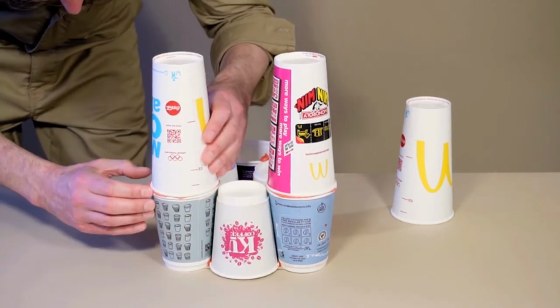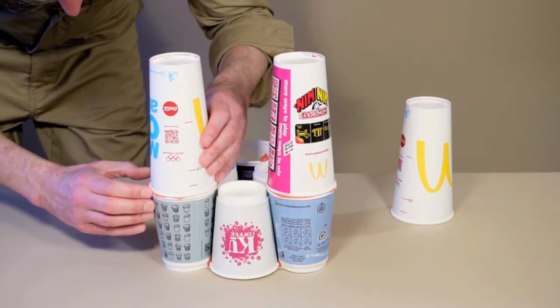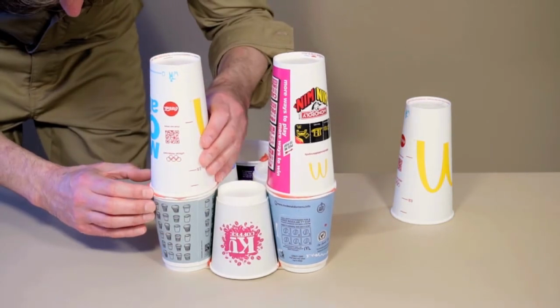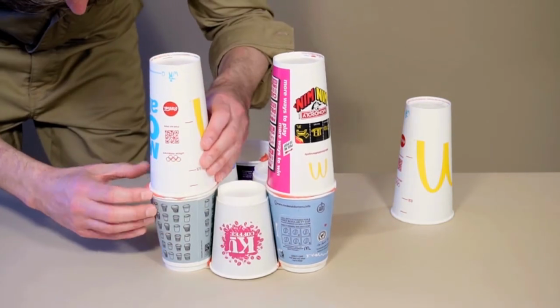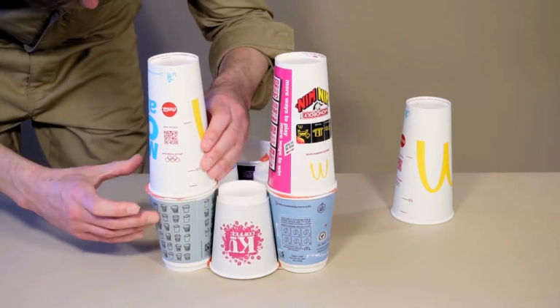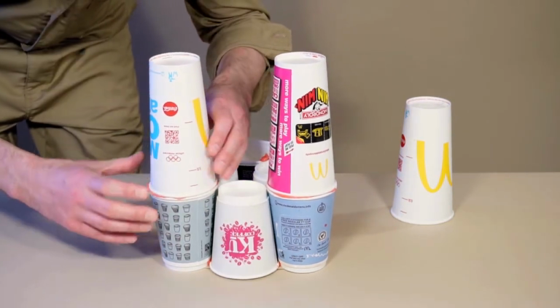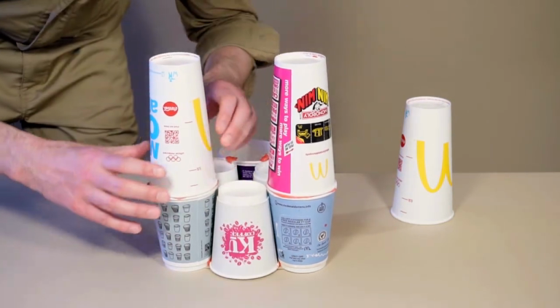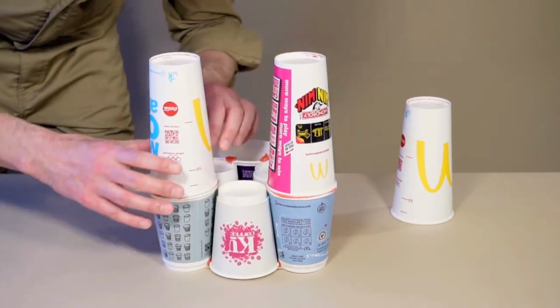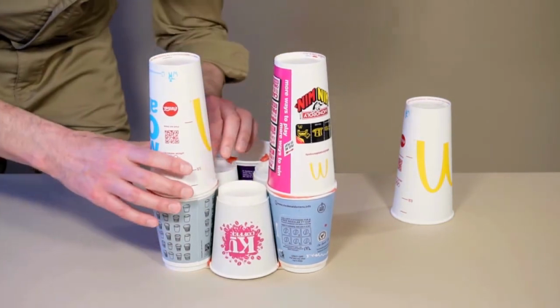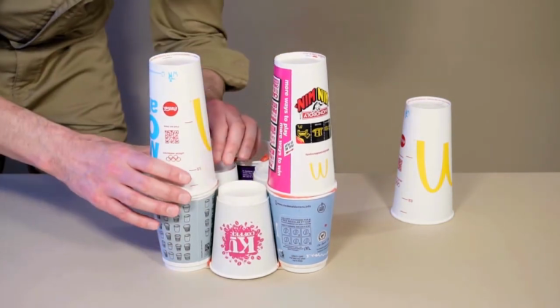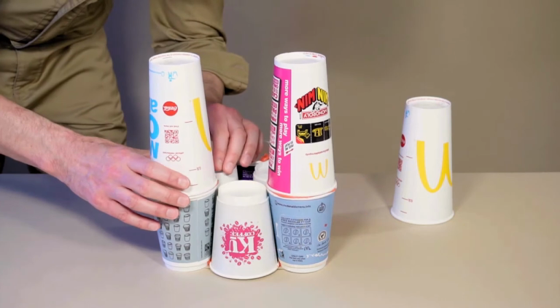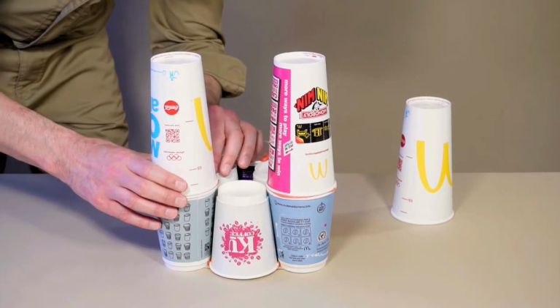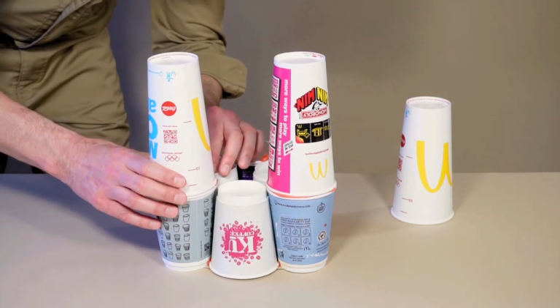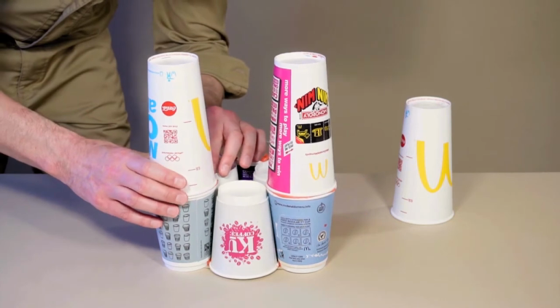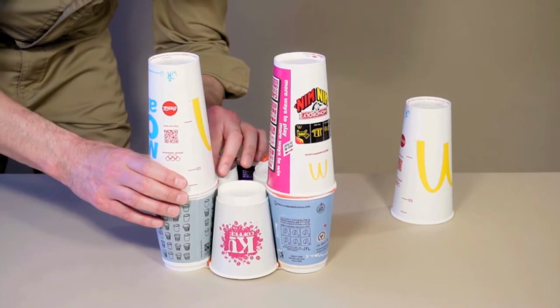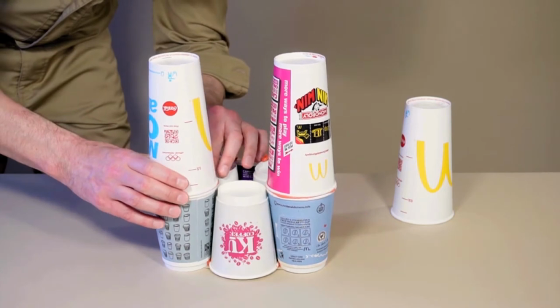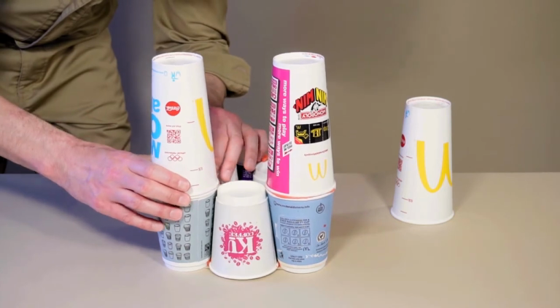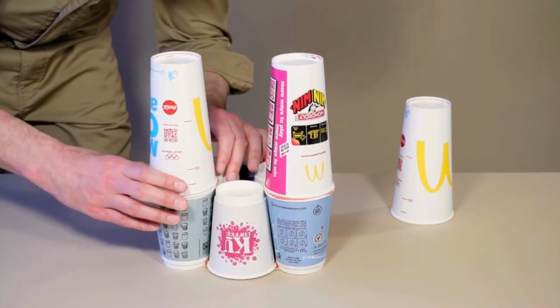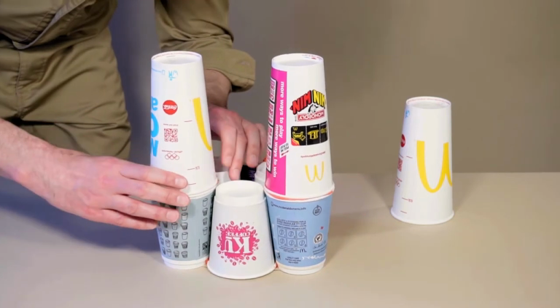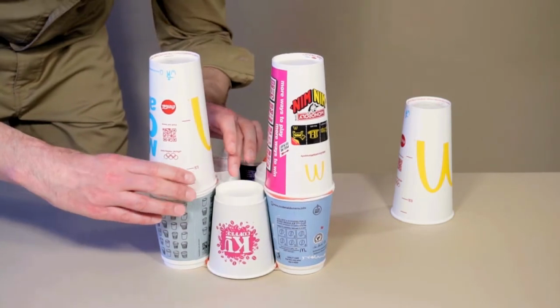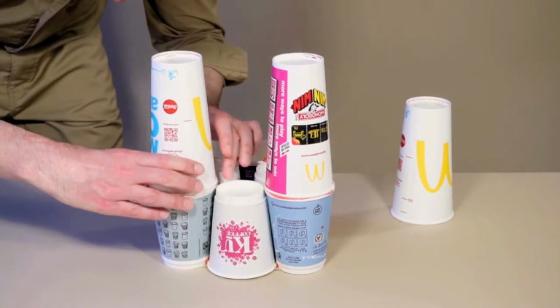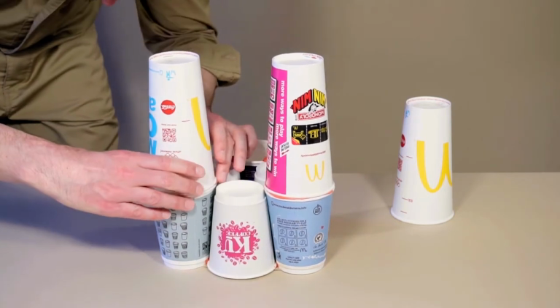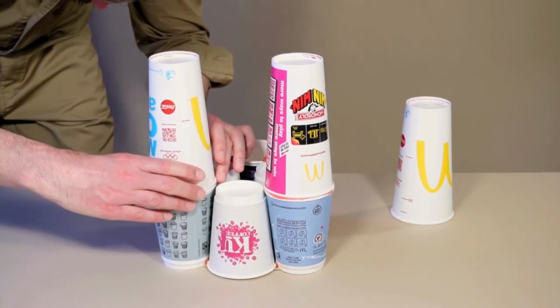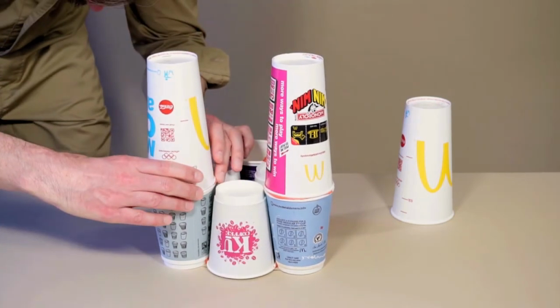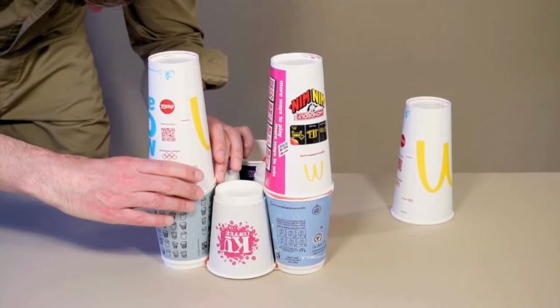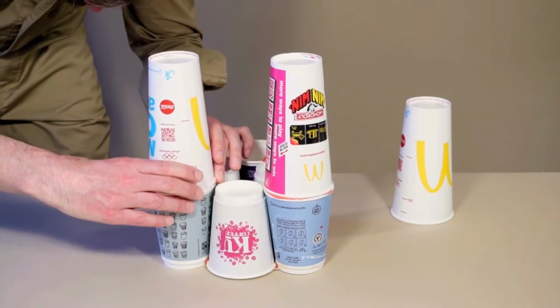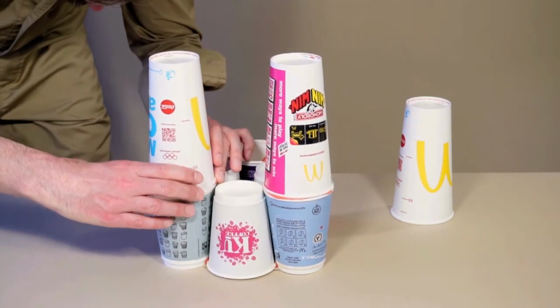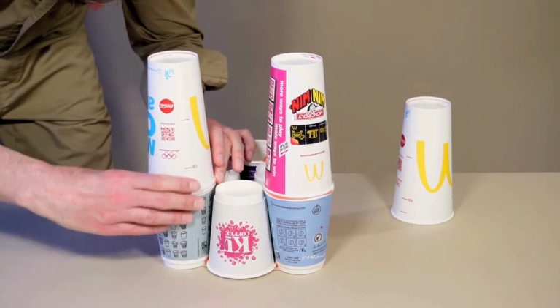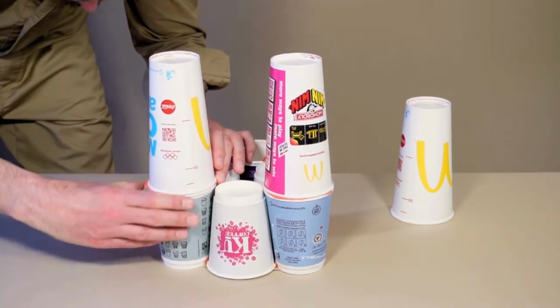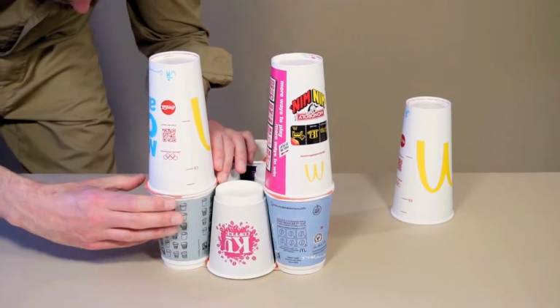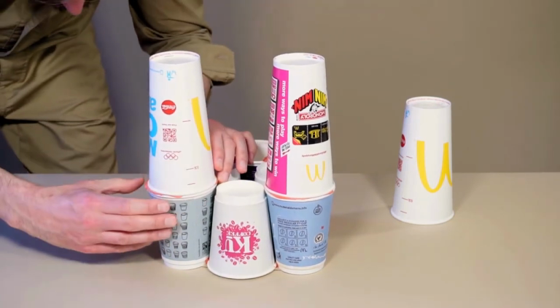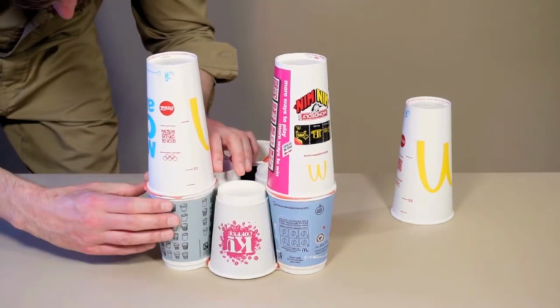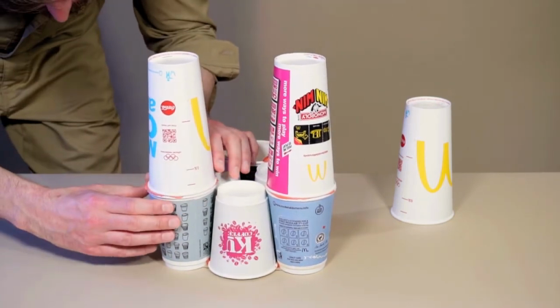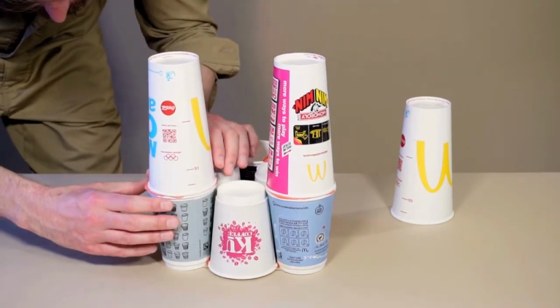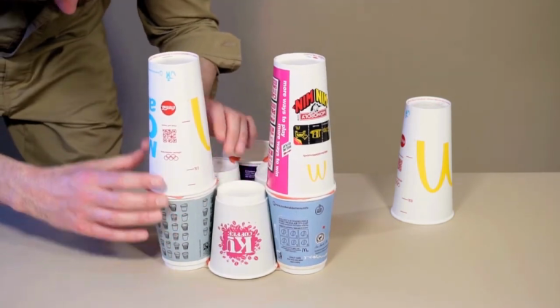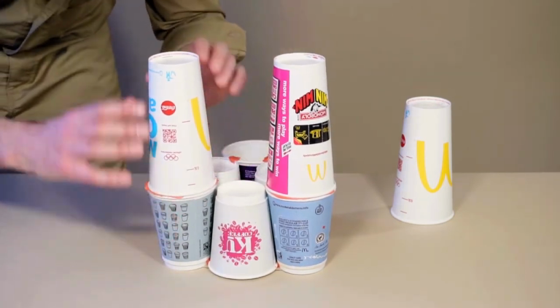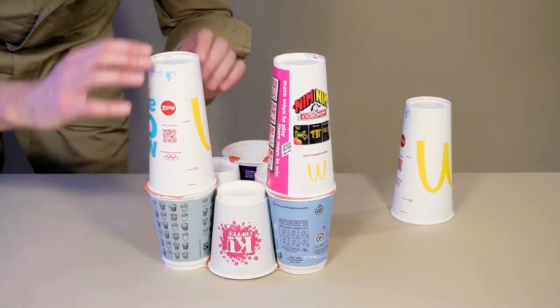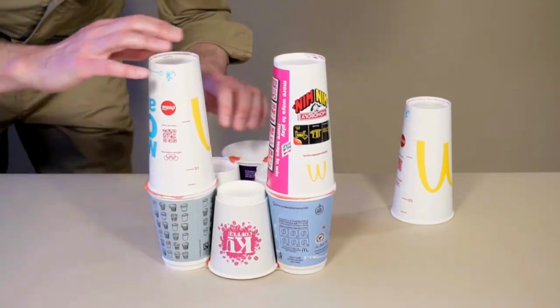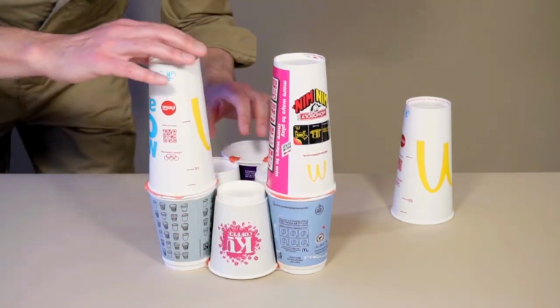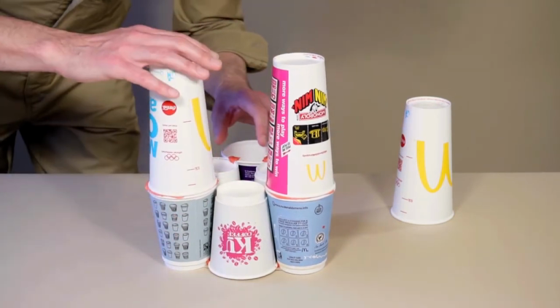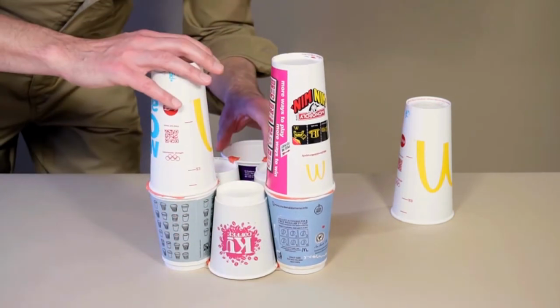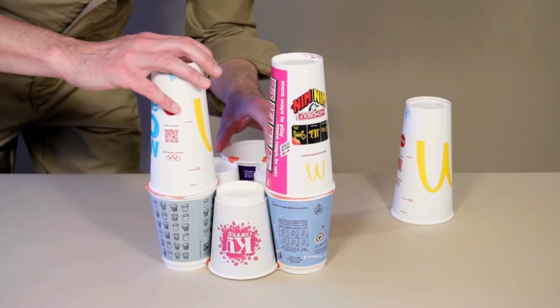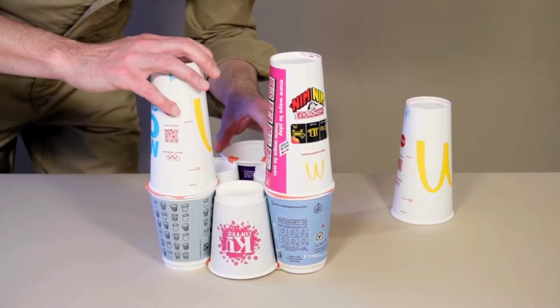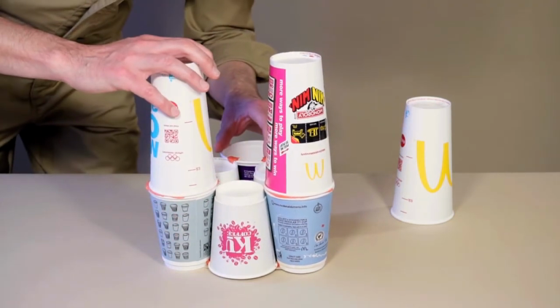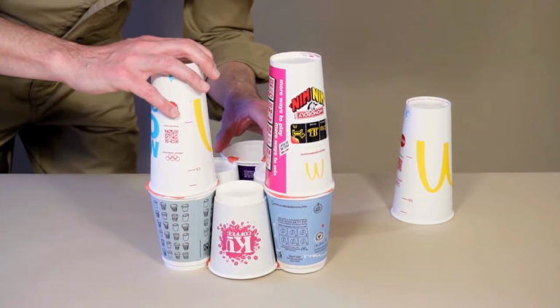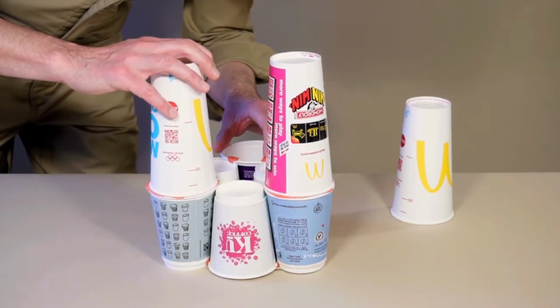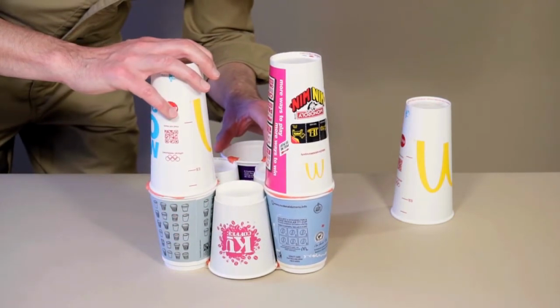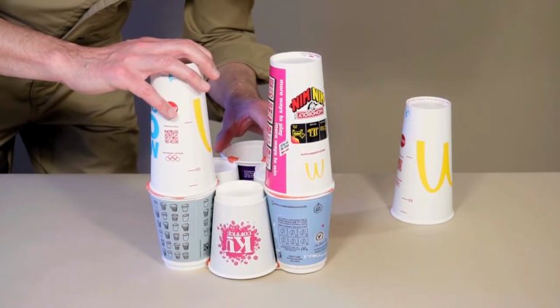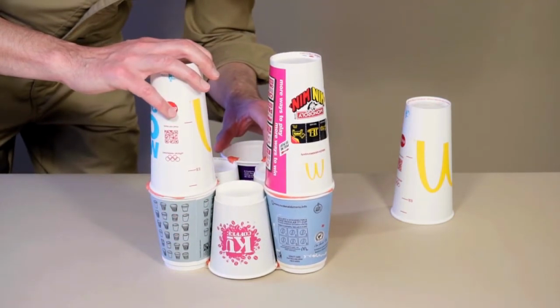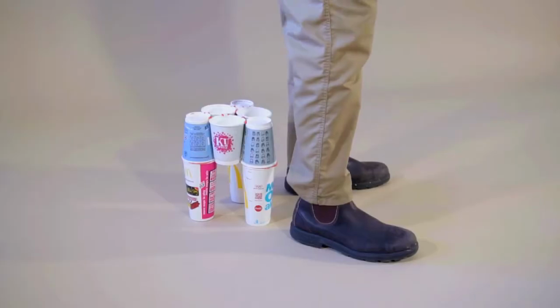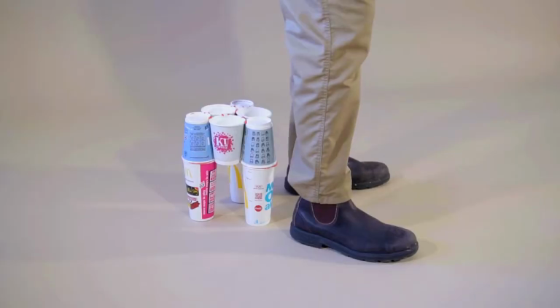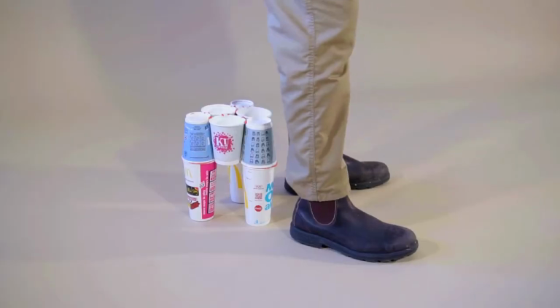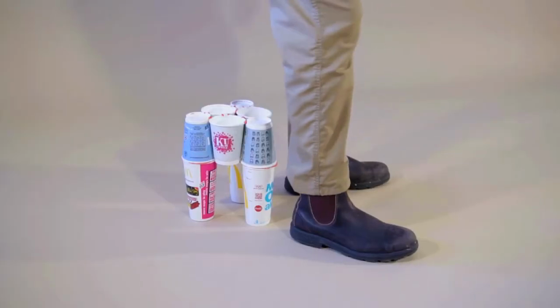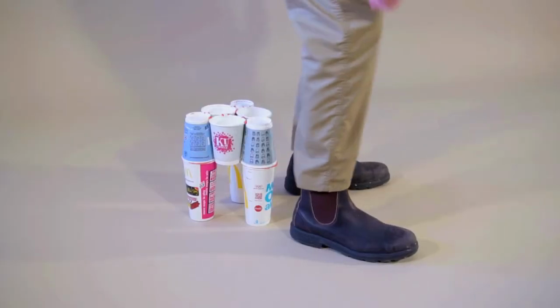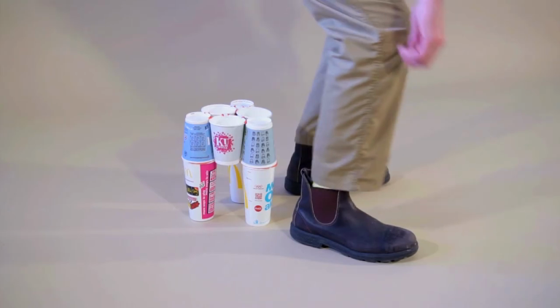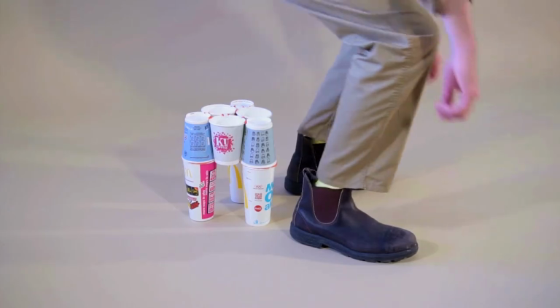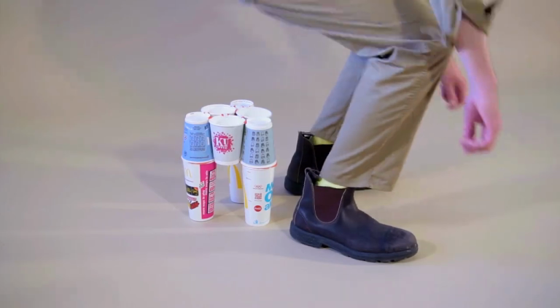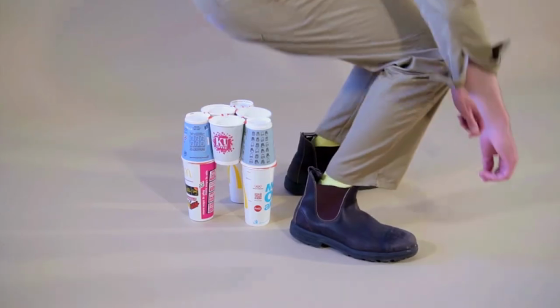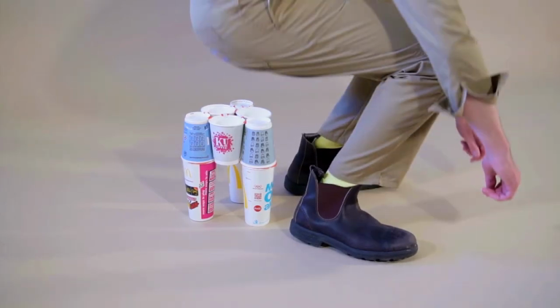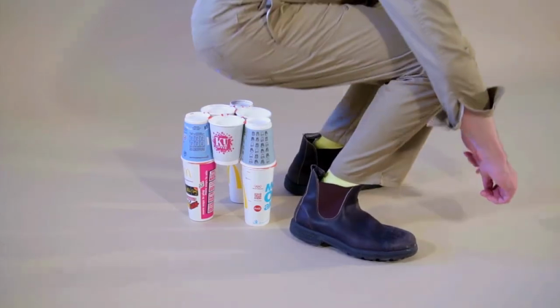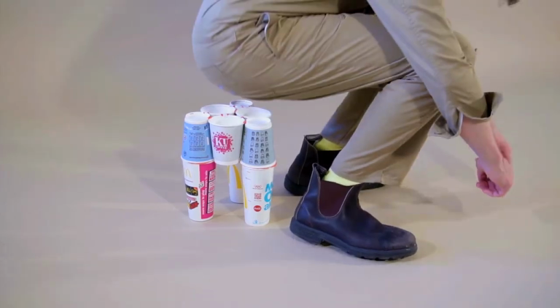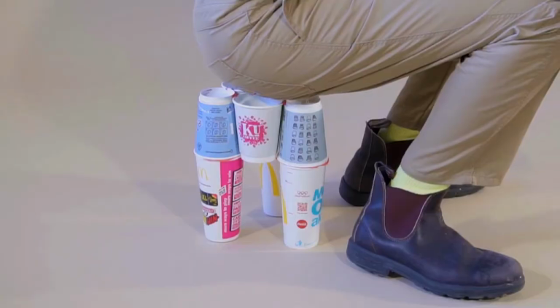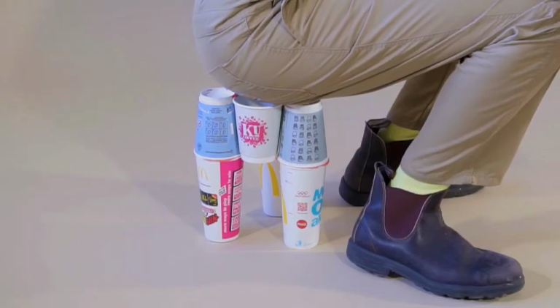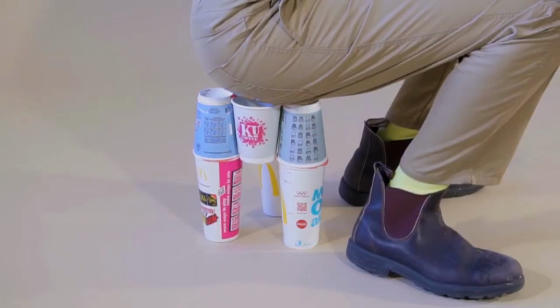Then use the worm of gum to attach the legs. Let the bubblegum set for a while. Then, when you're ready, test the stool.